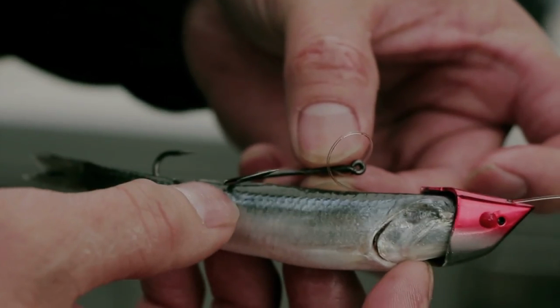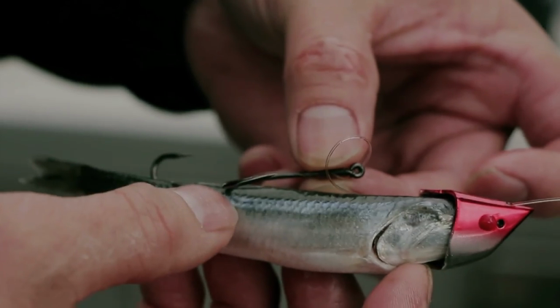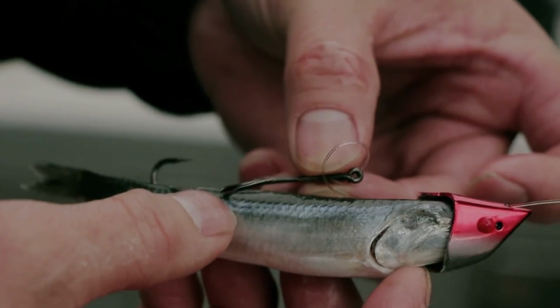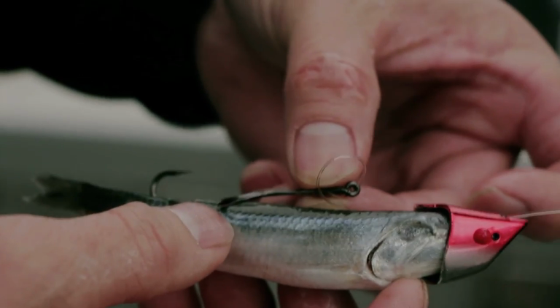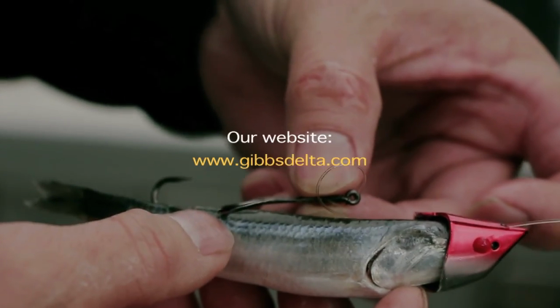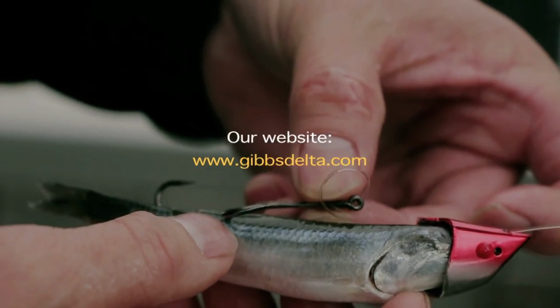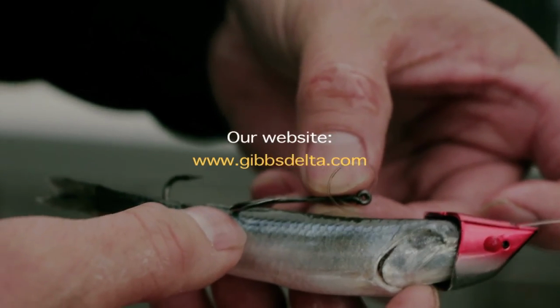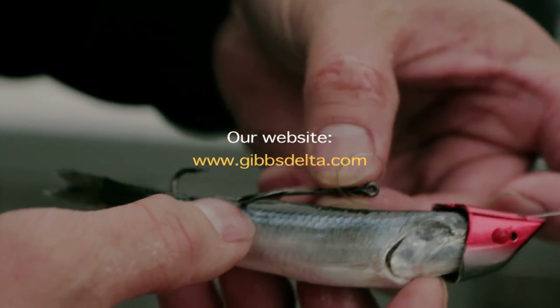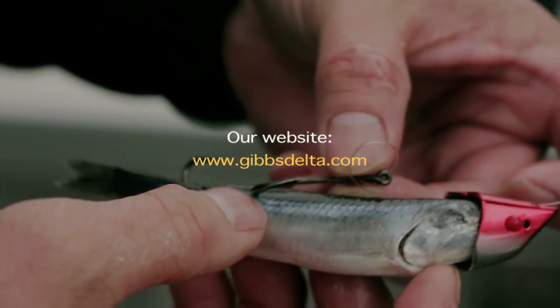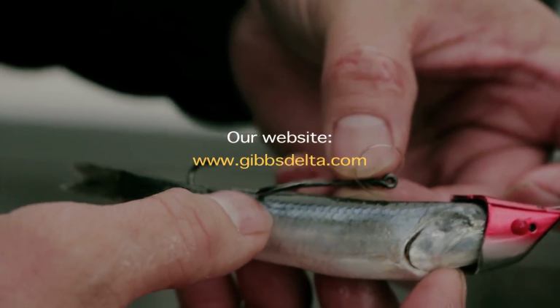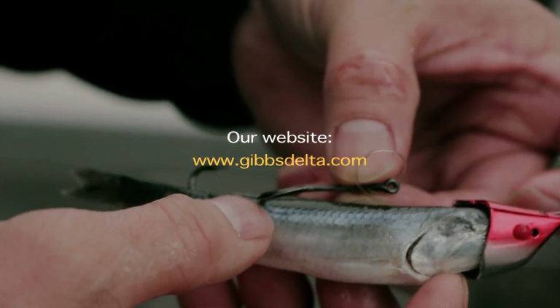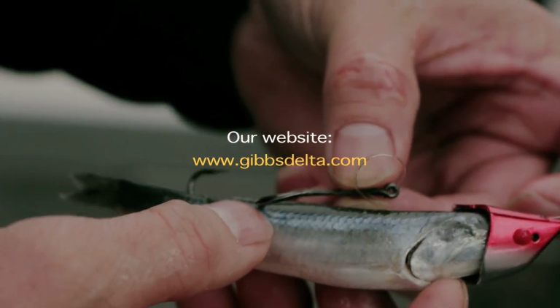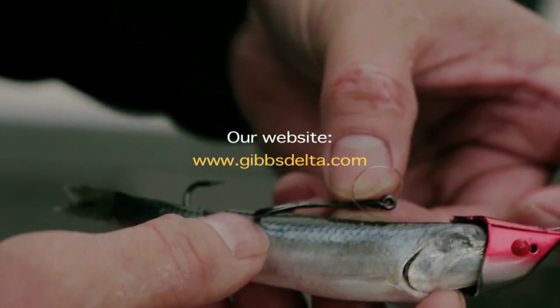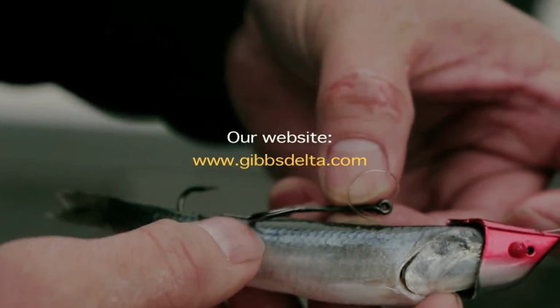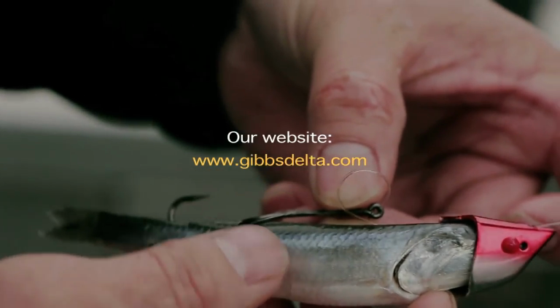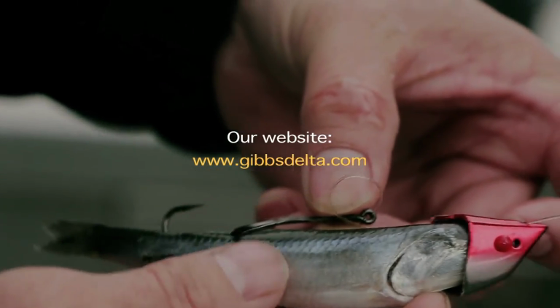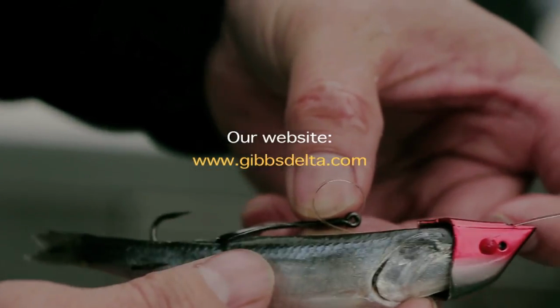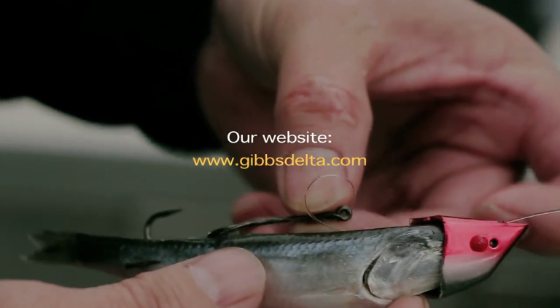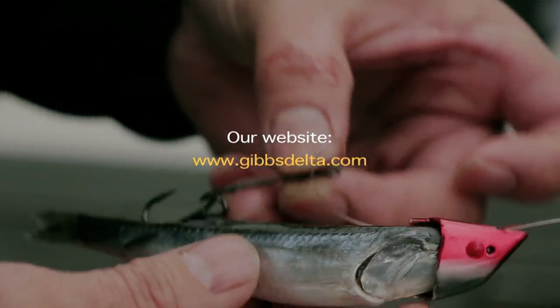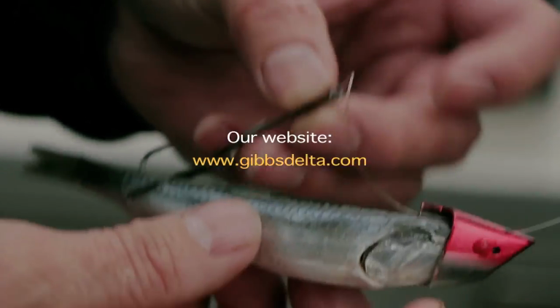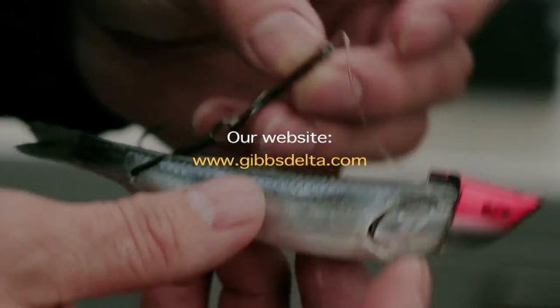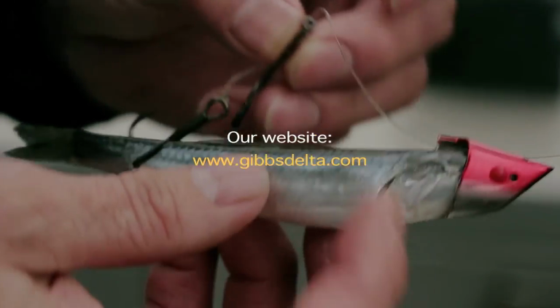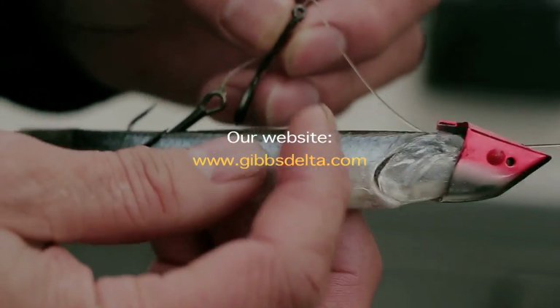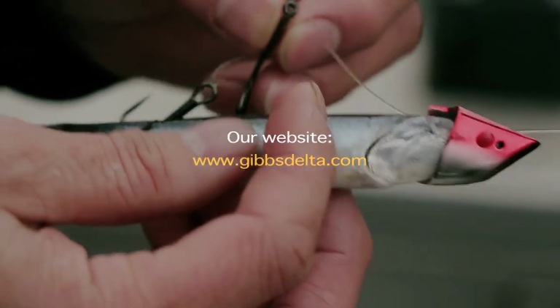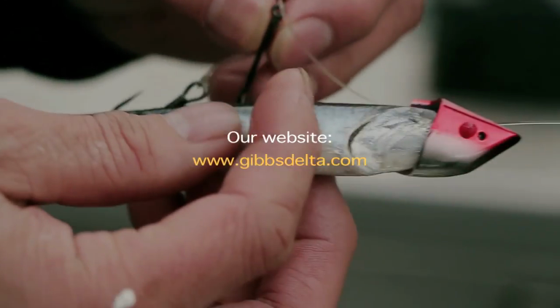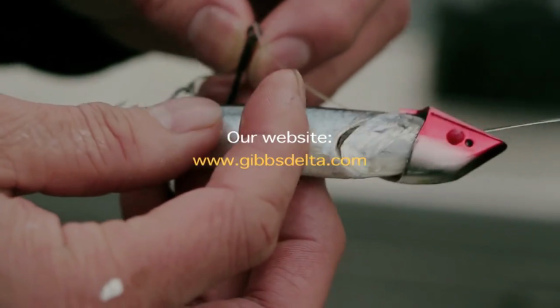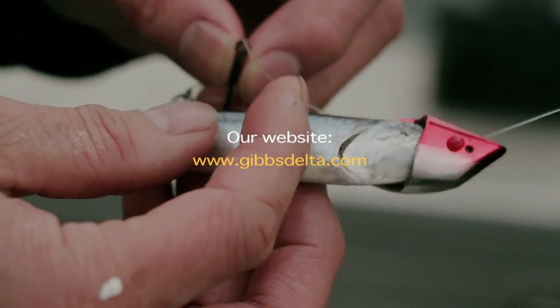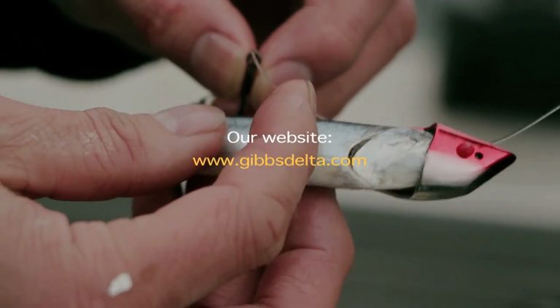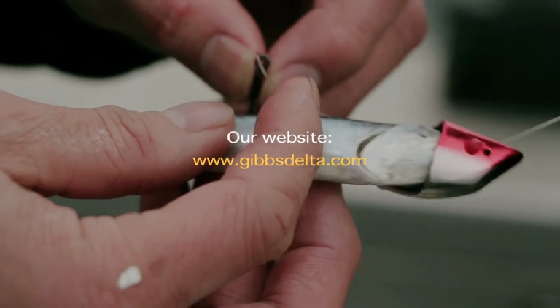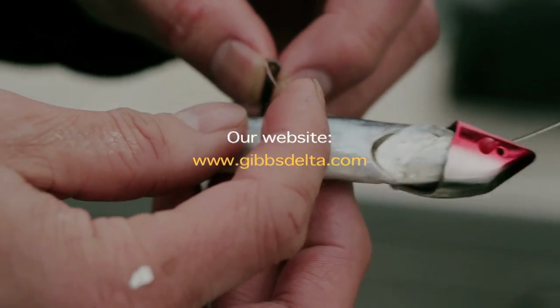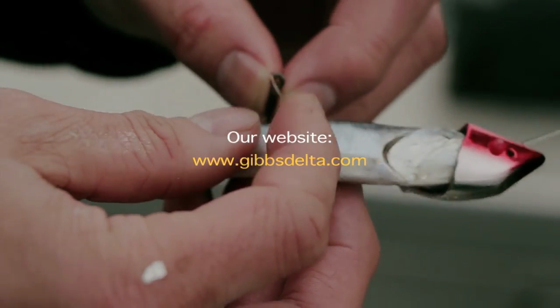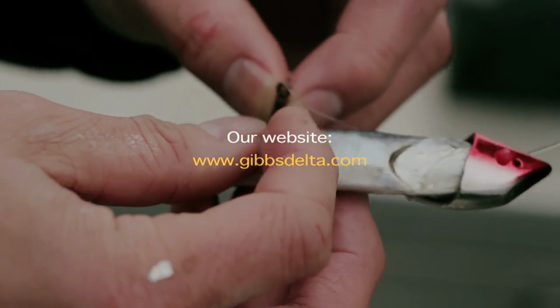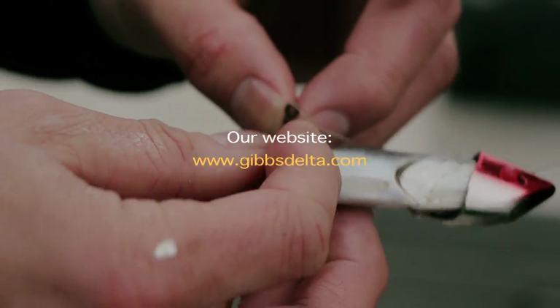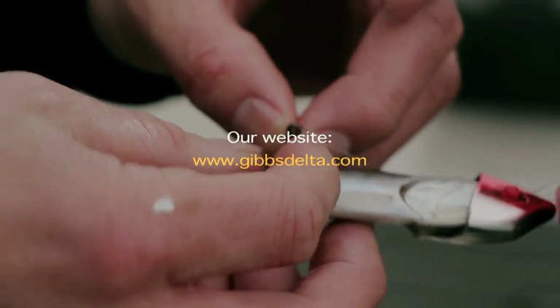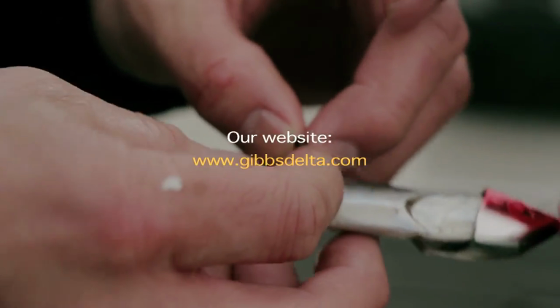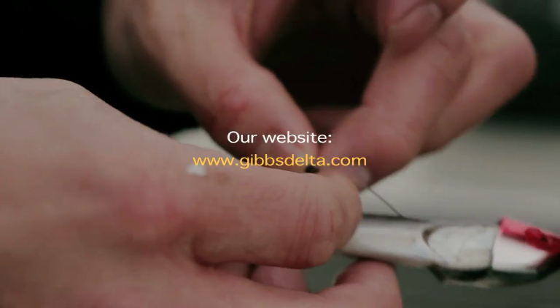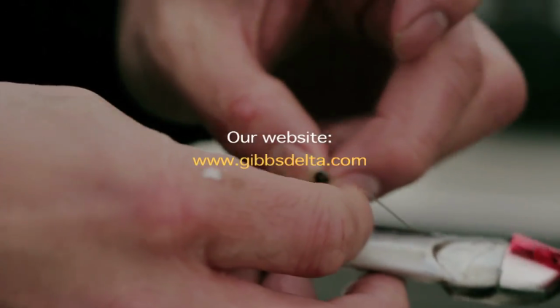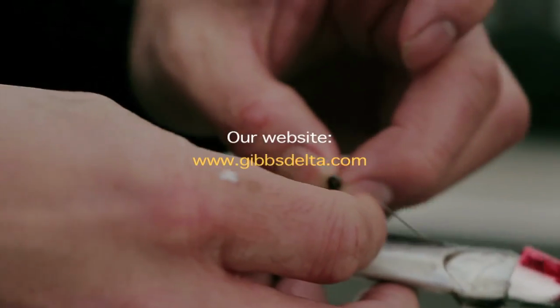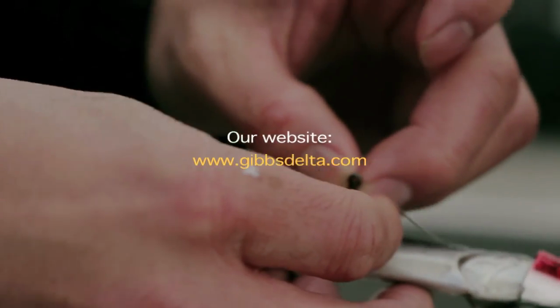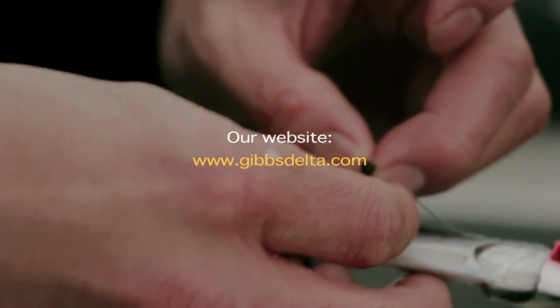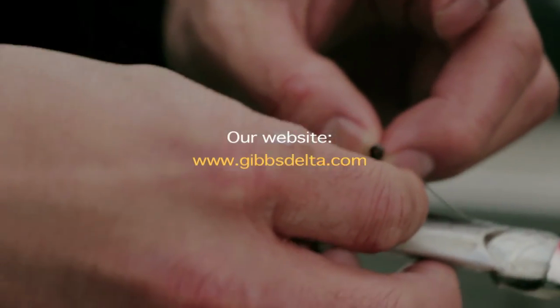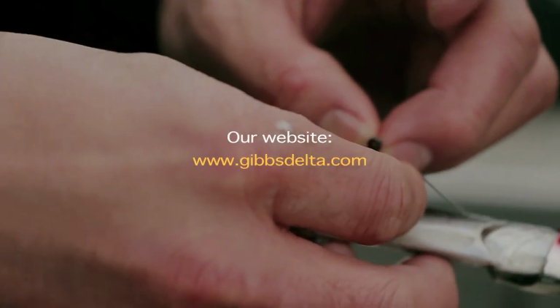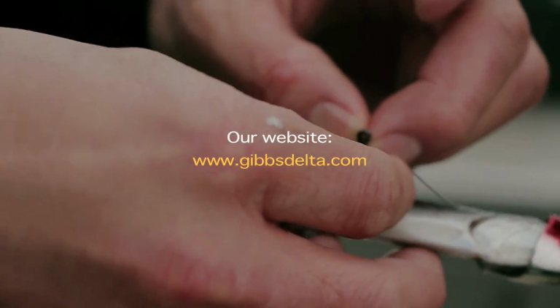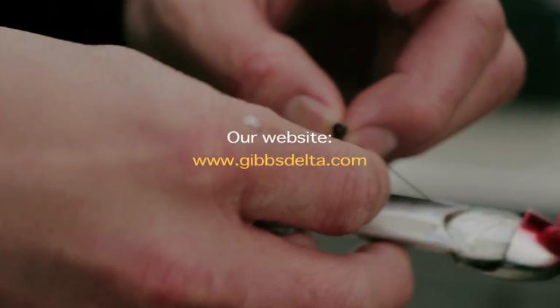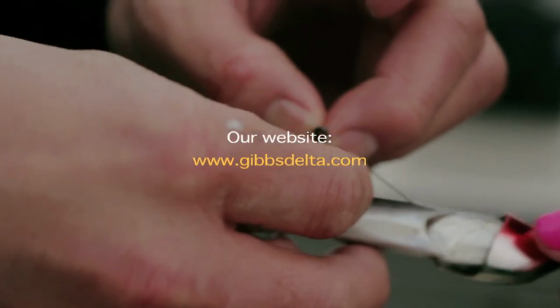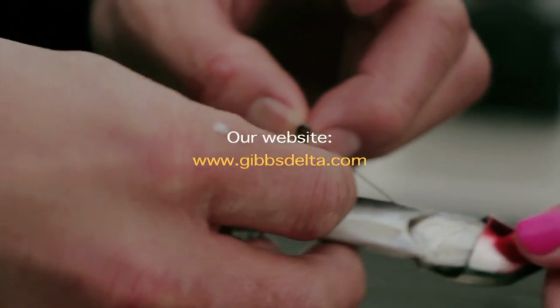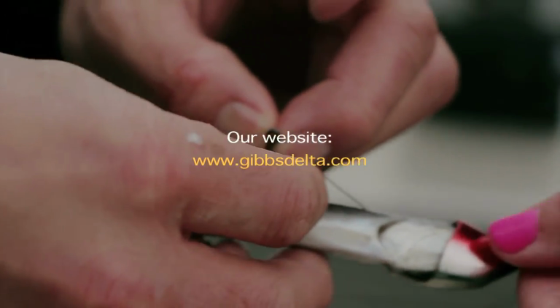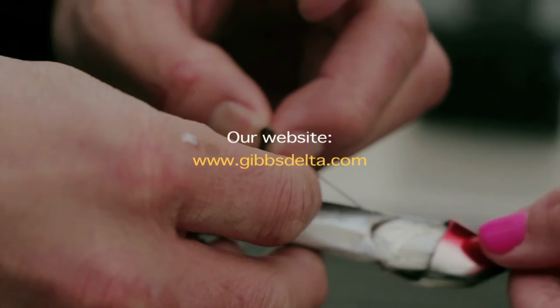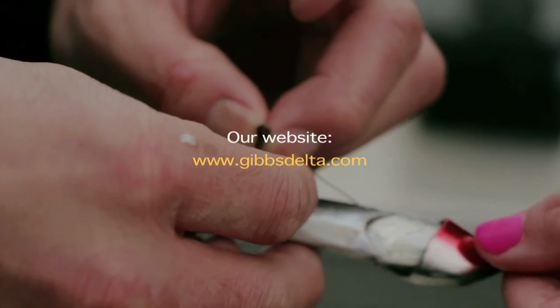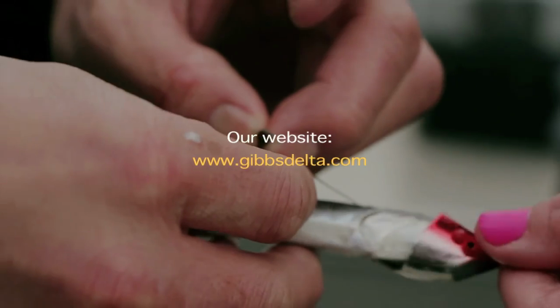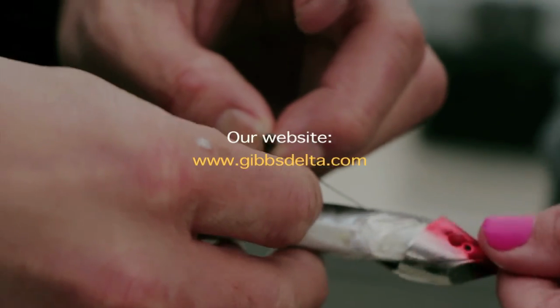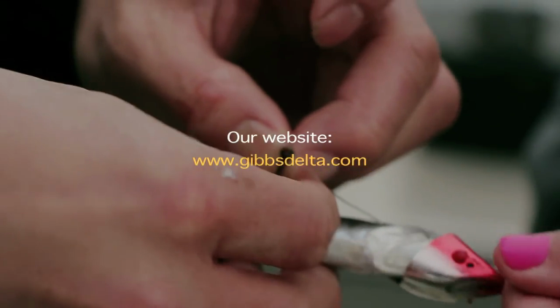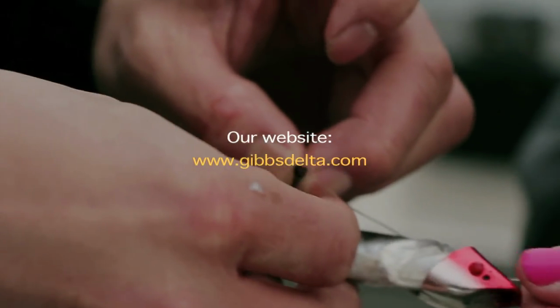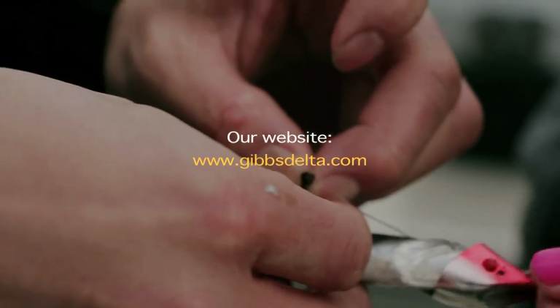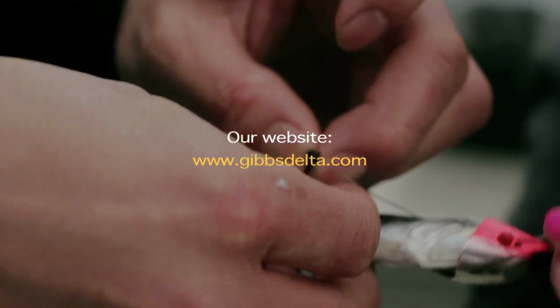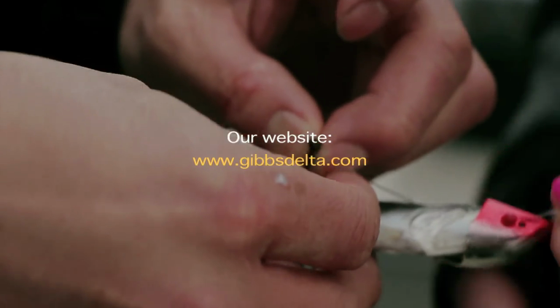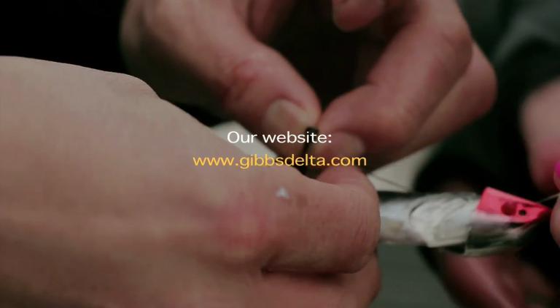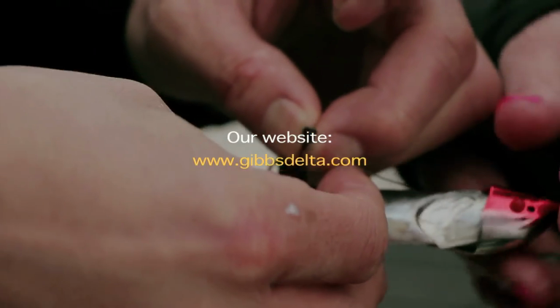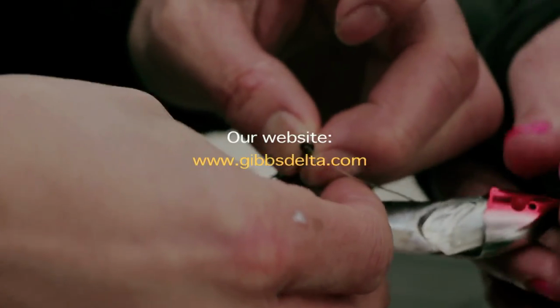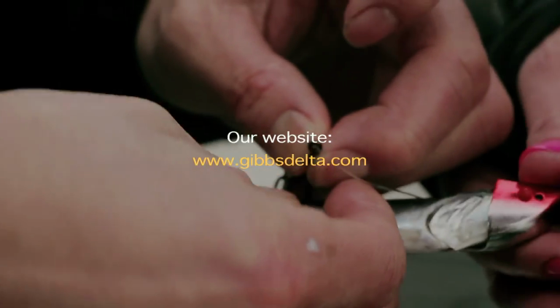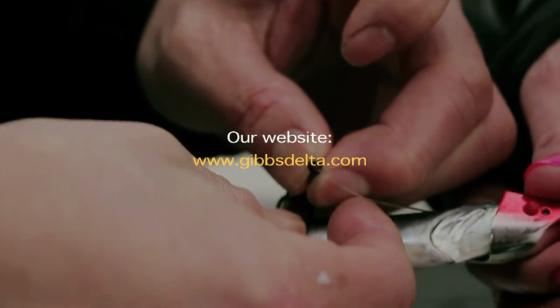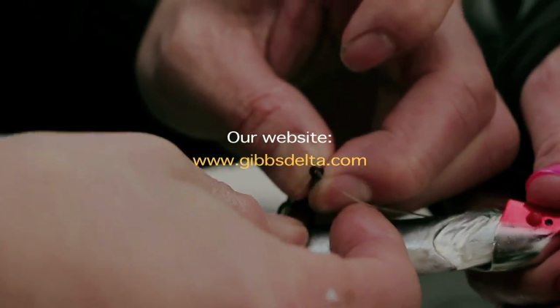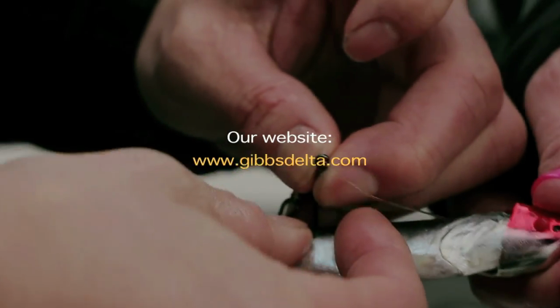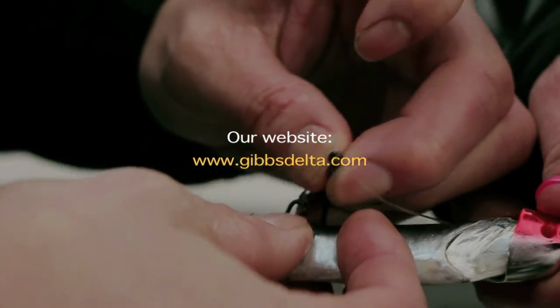For more information about our saltwater salmon trolling products, please check out our website at gibbsdelta.com.